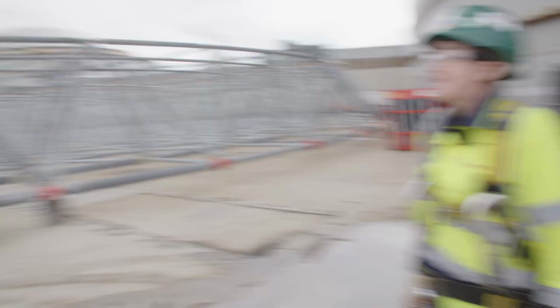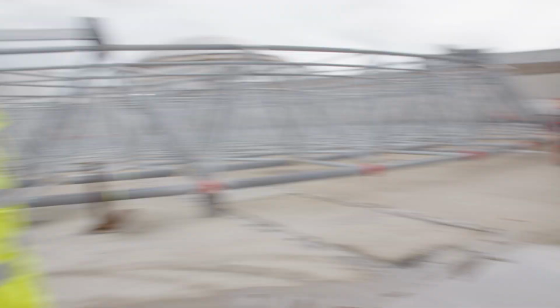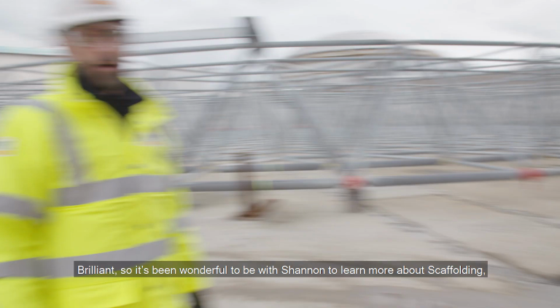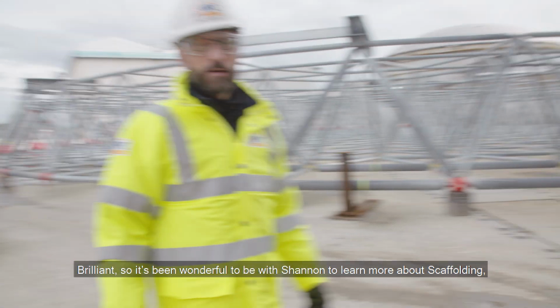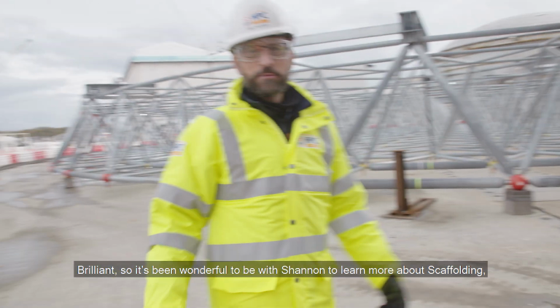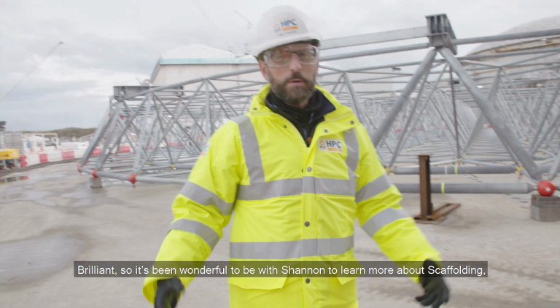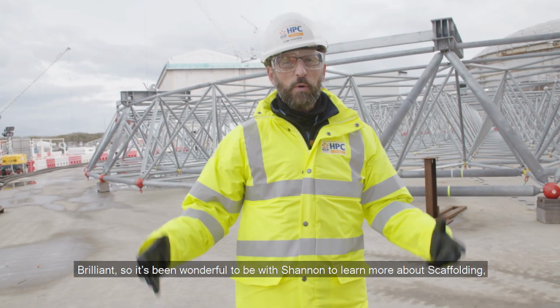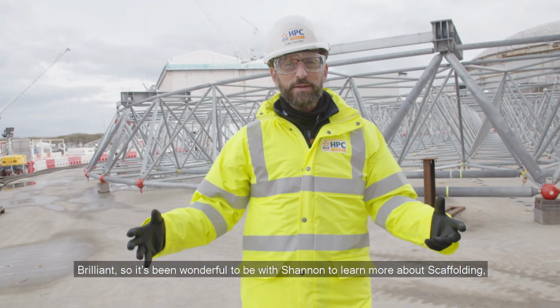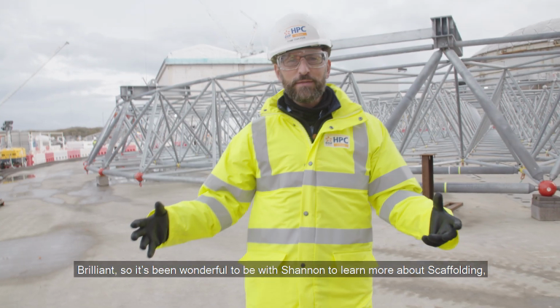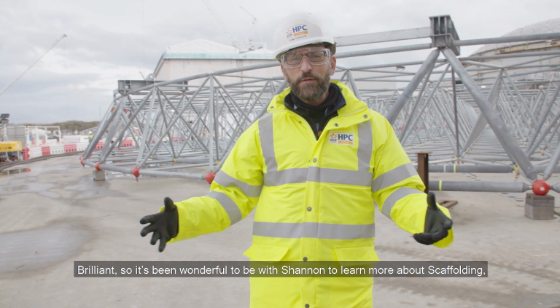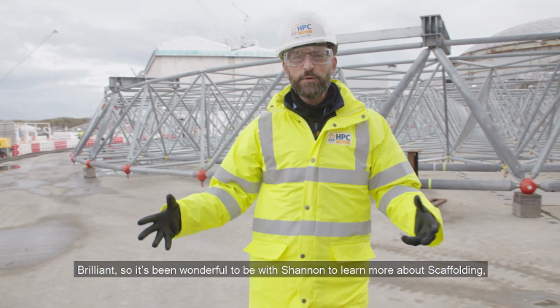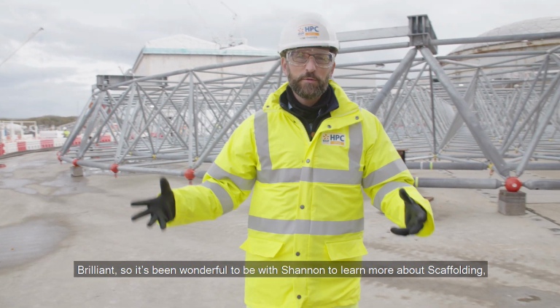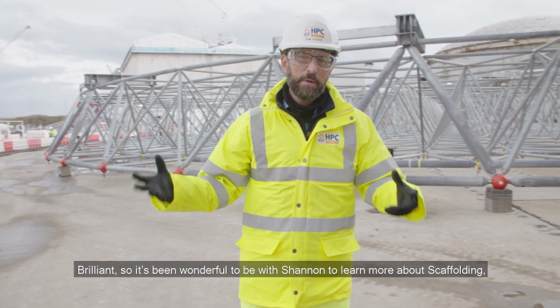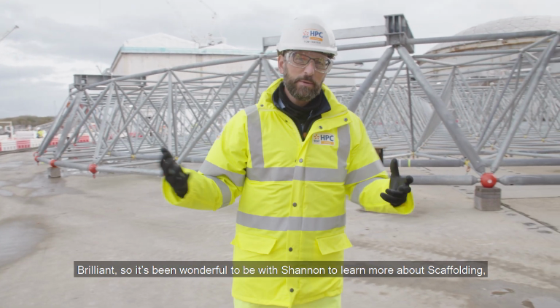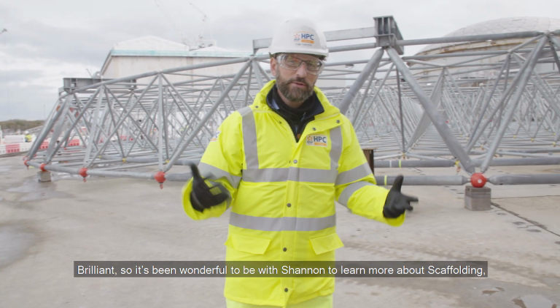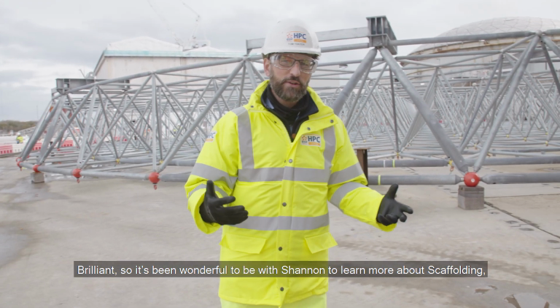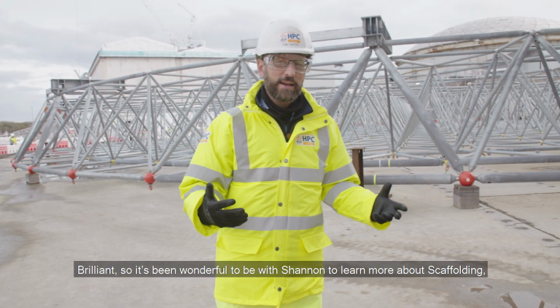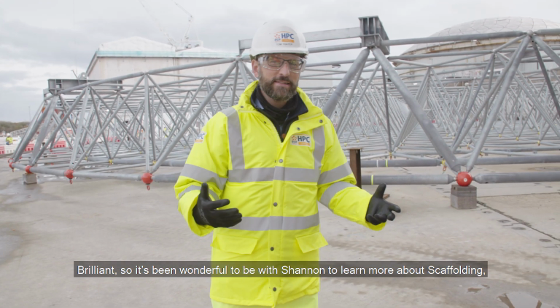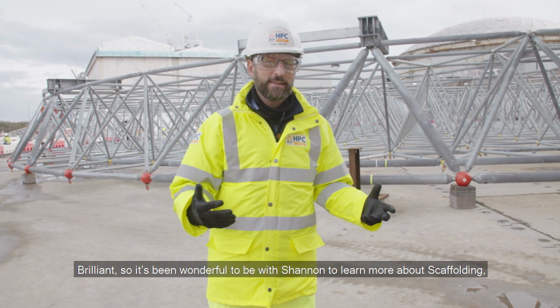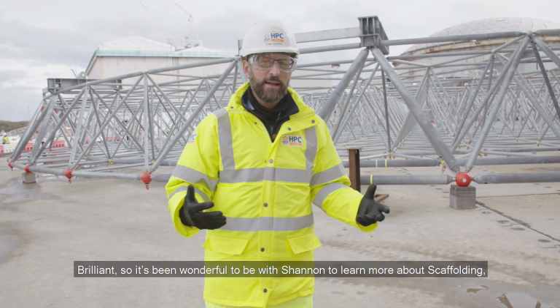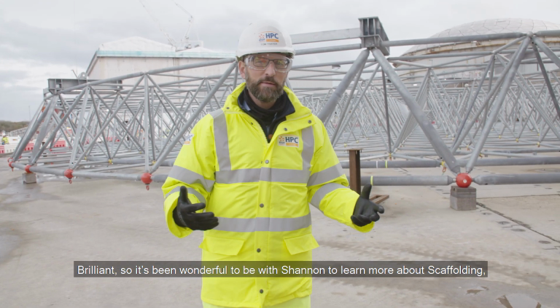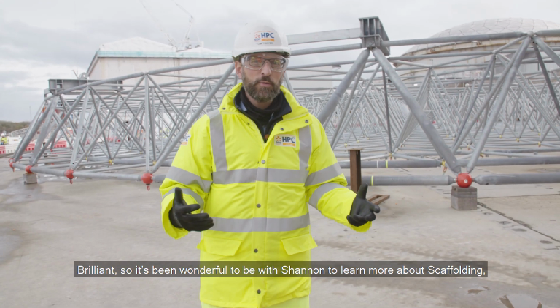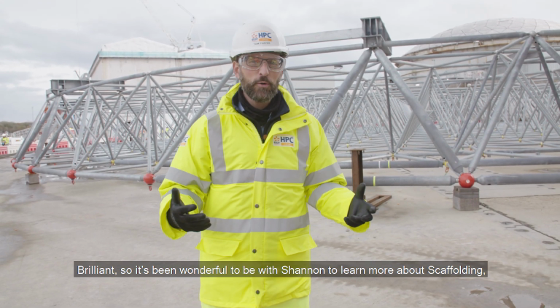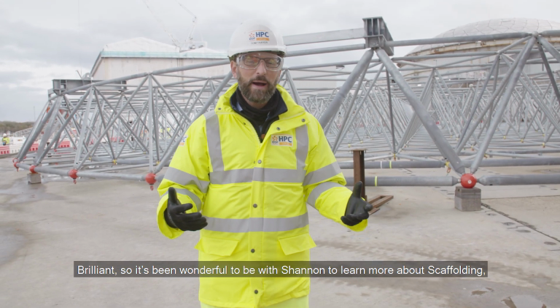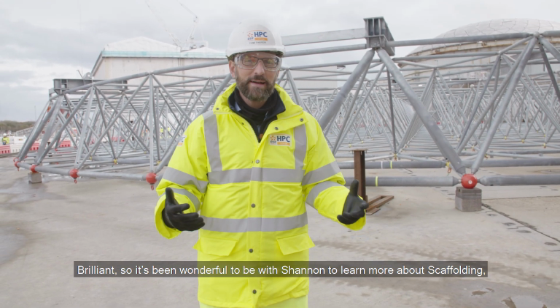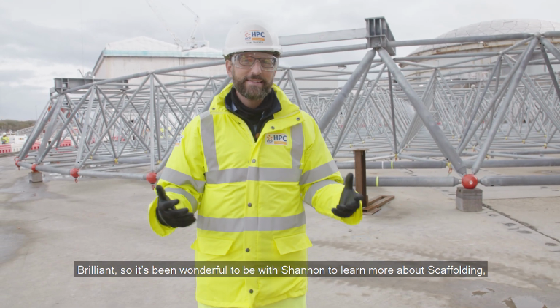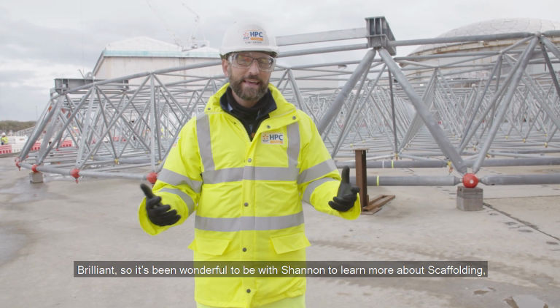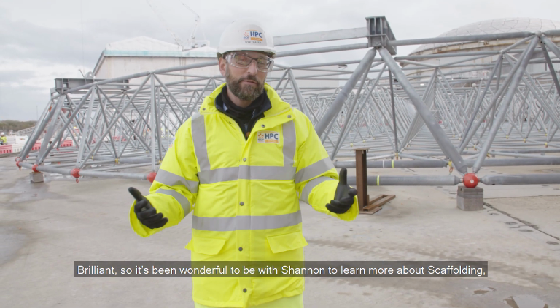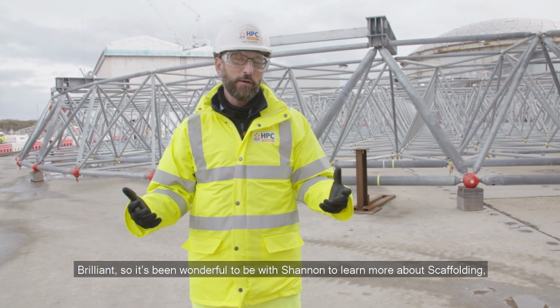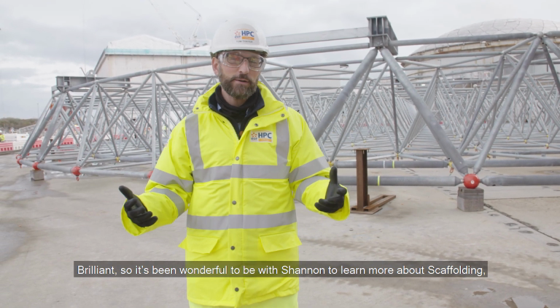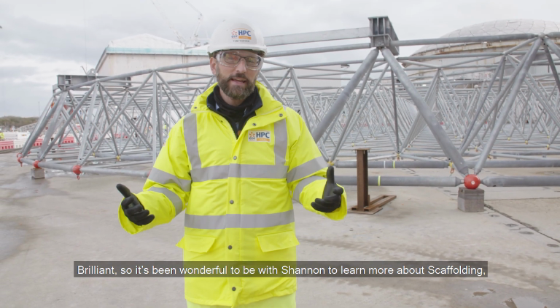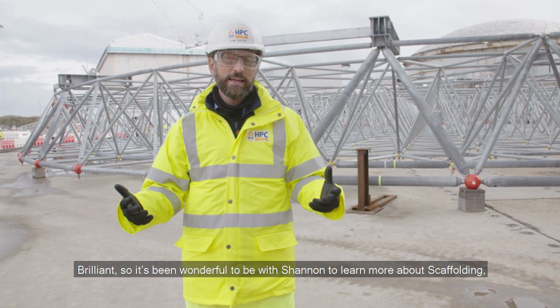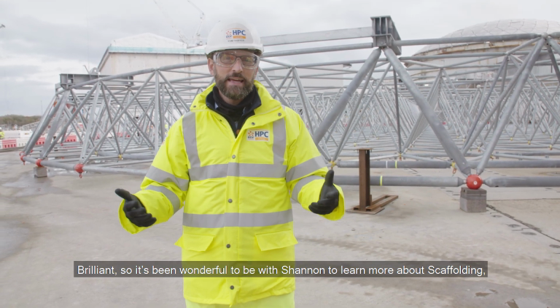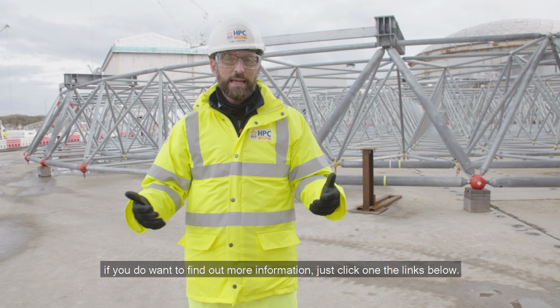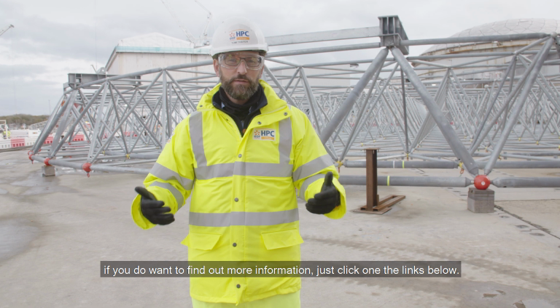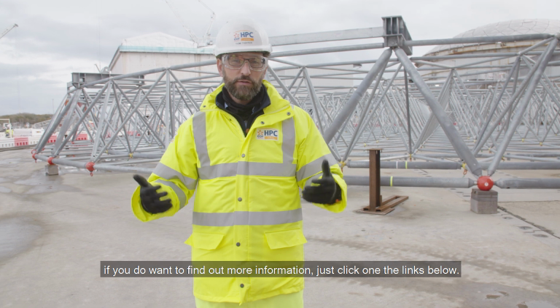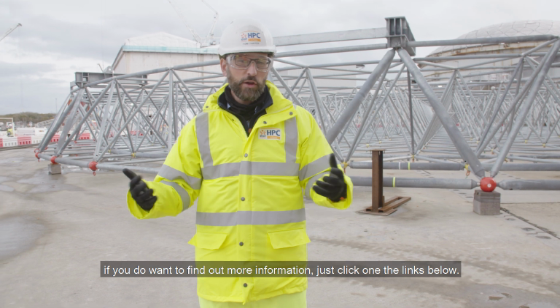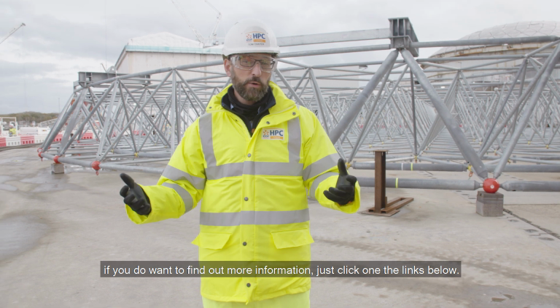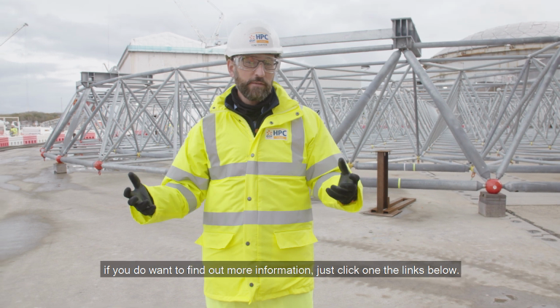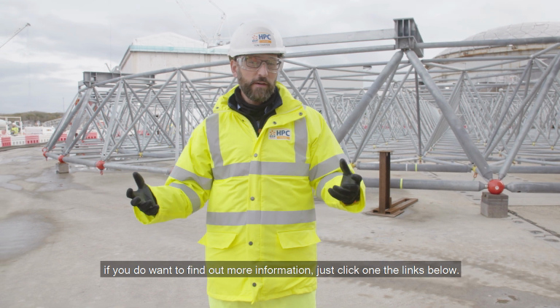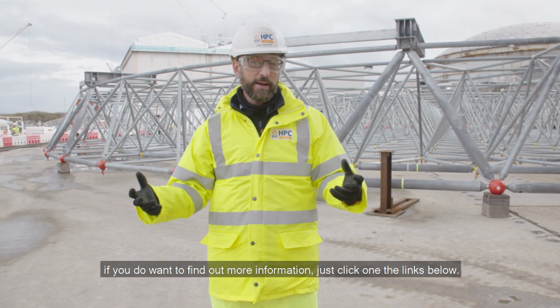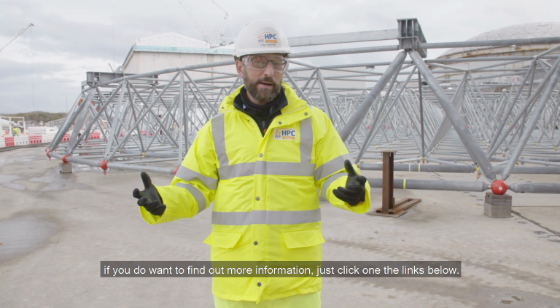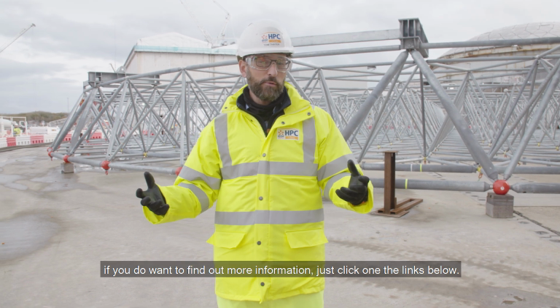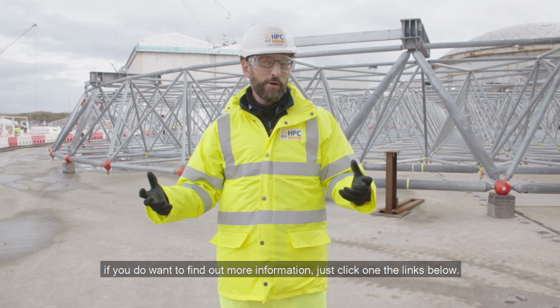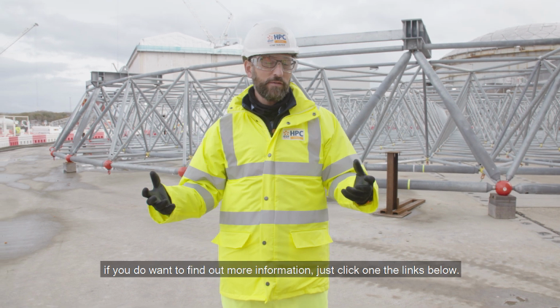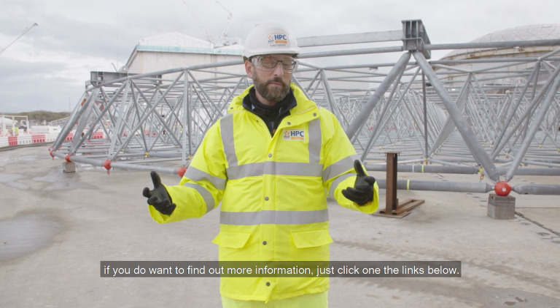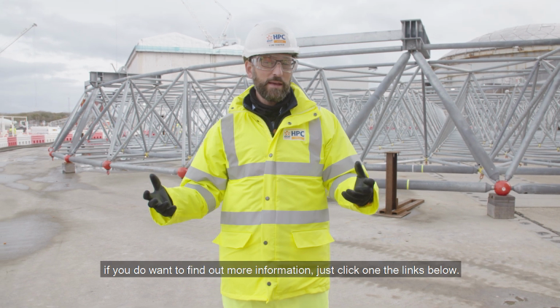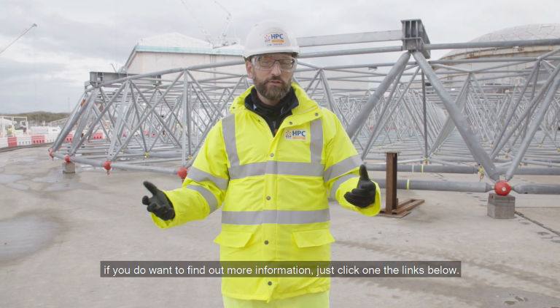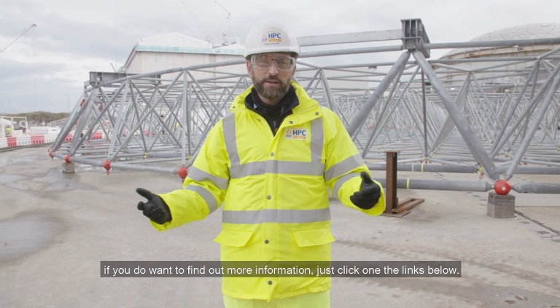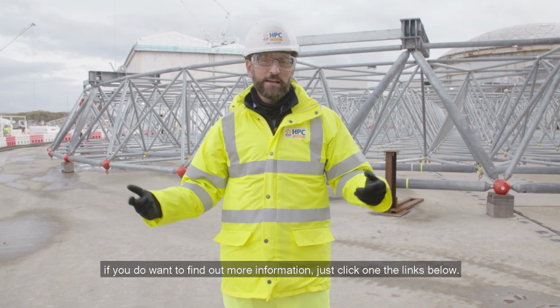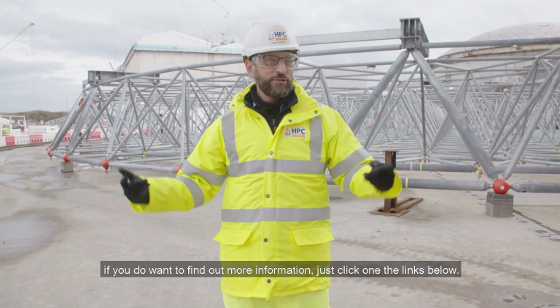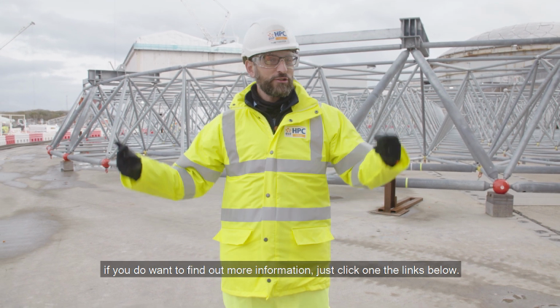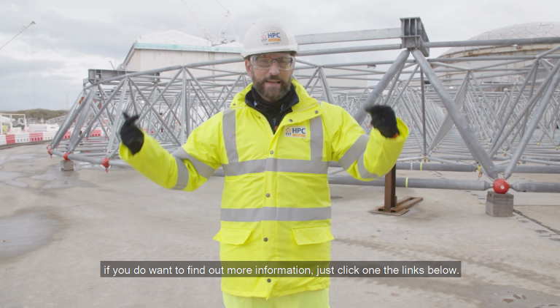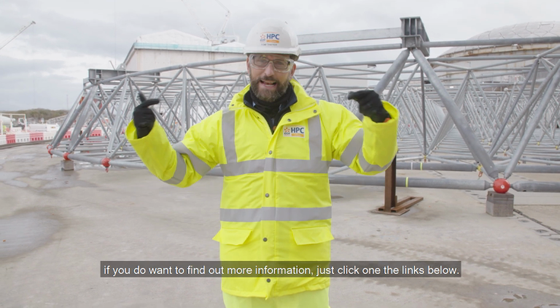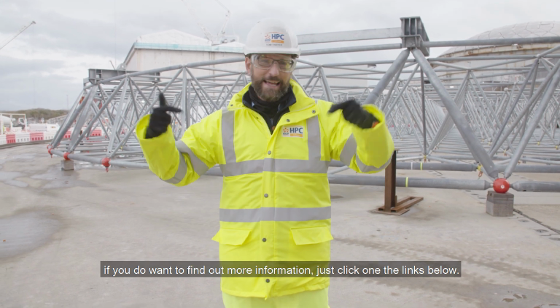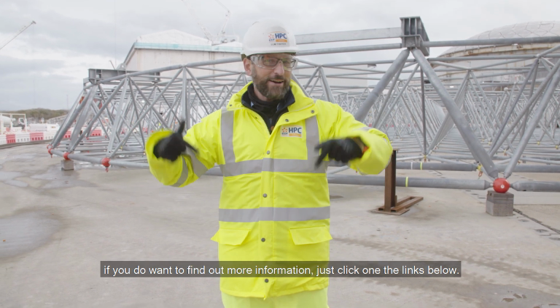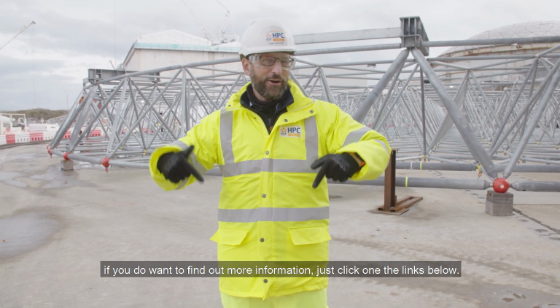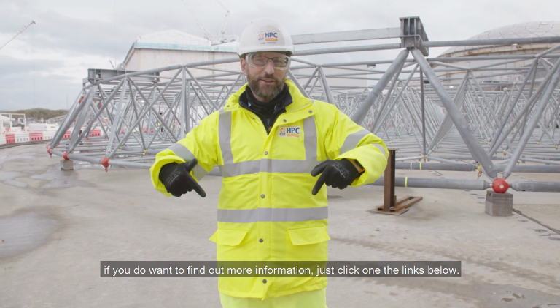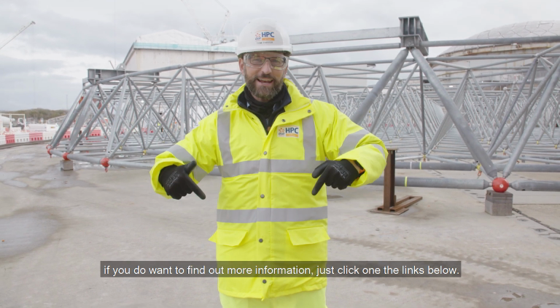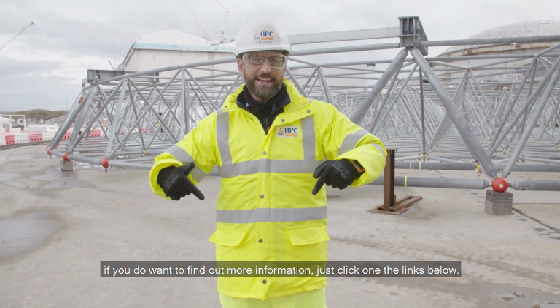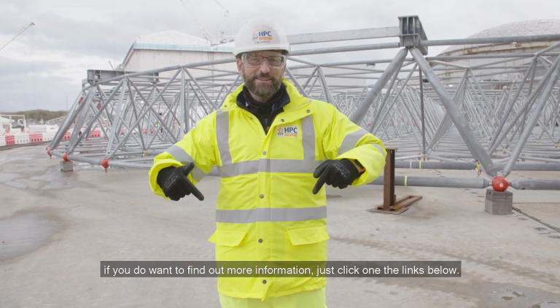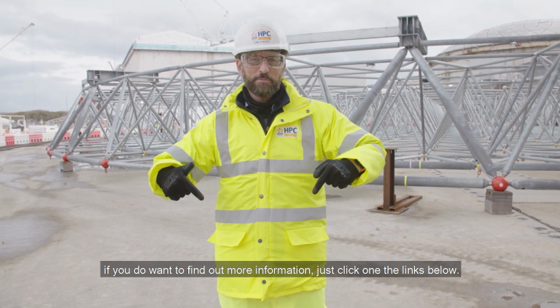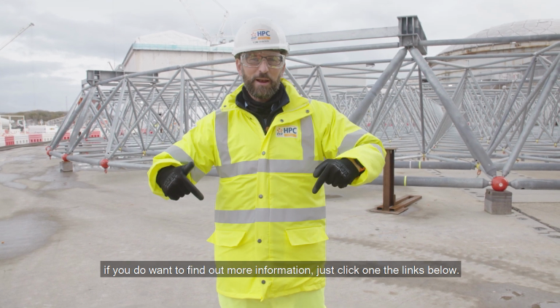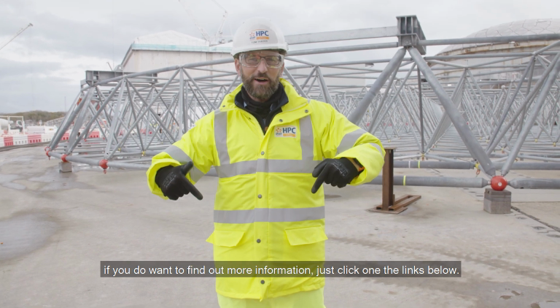It's been wonderful to be with Shannon to learn more about scaffolding. If you do want to find out more information, just click on the links below.